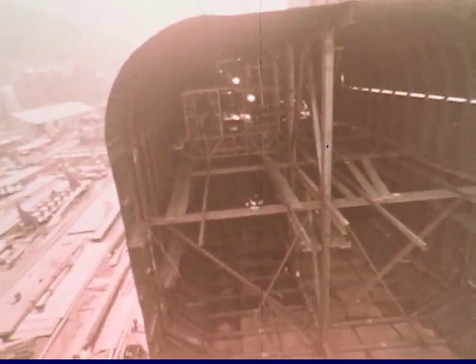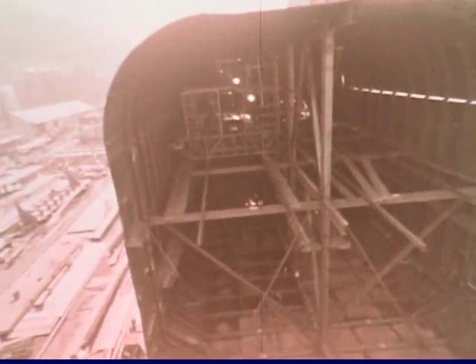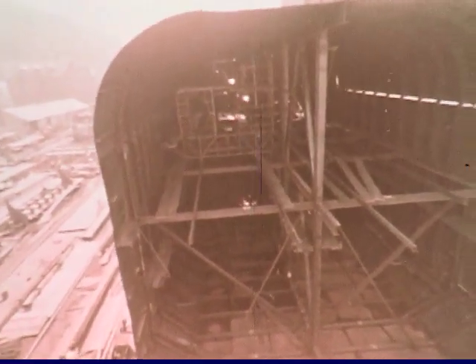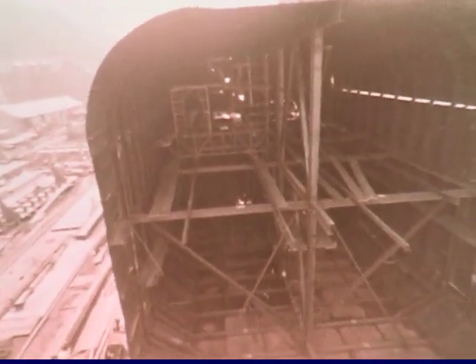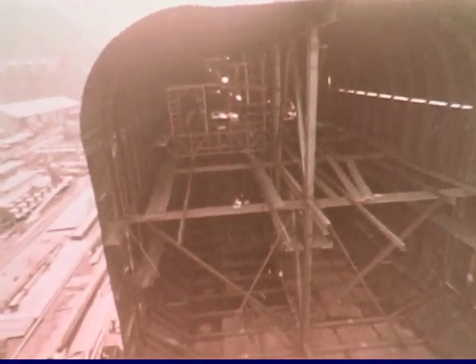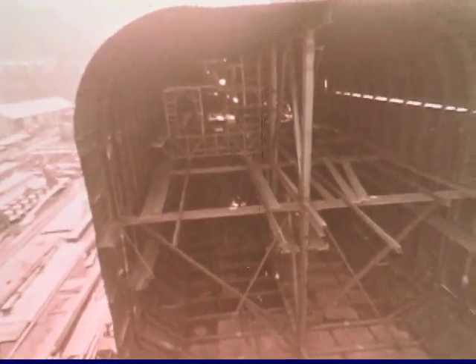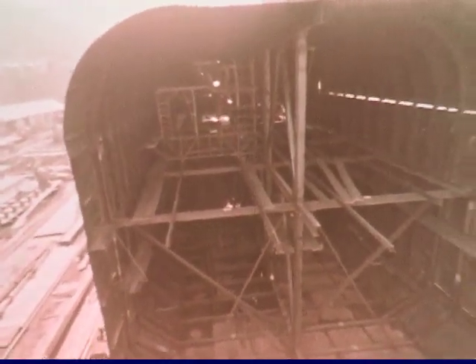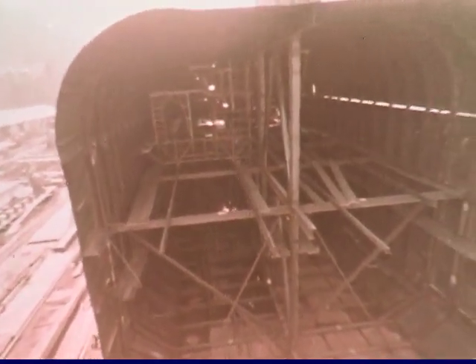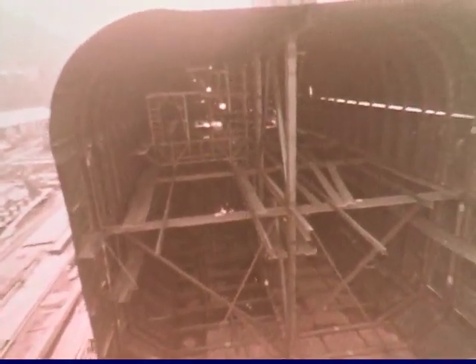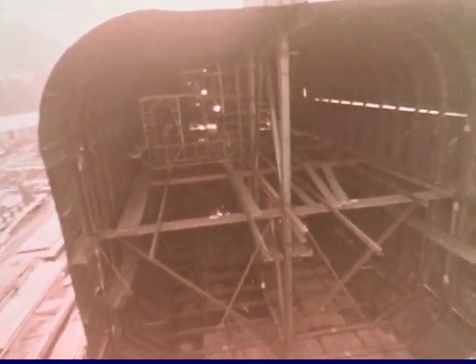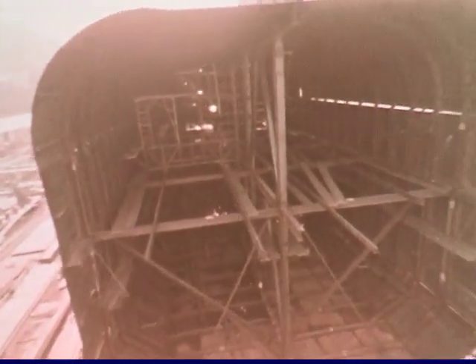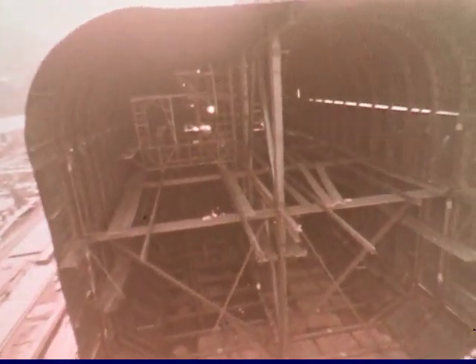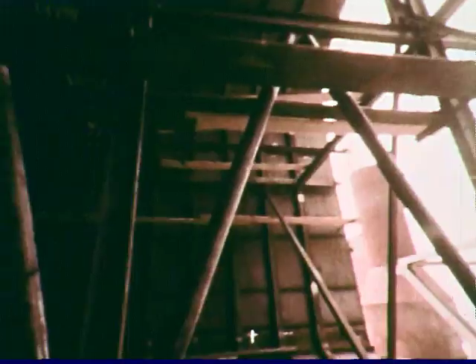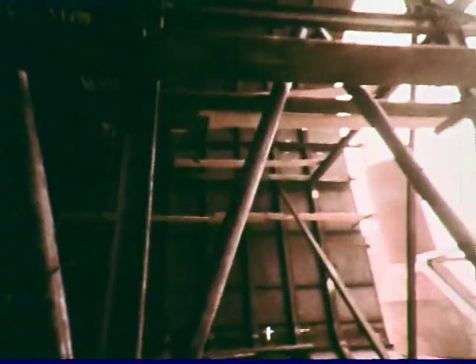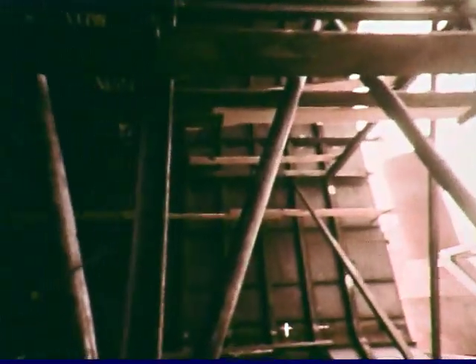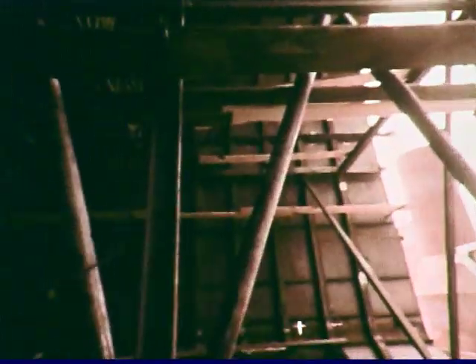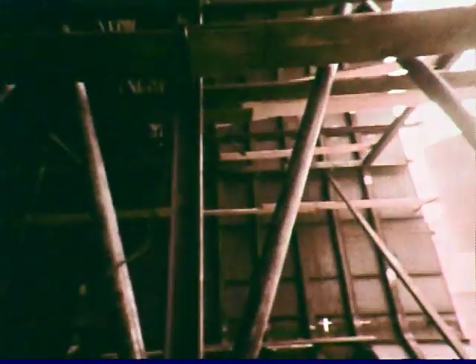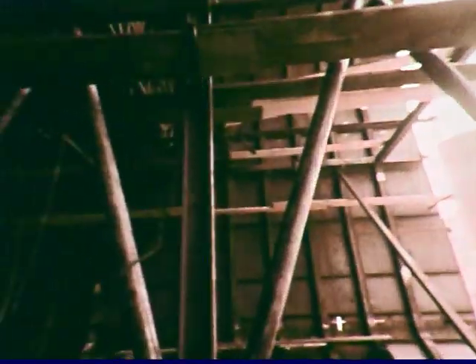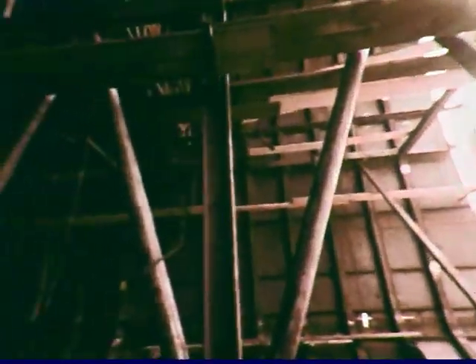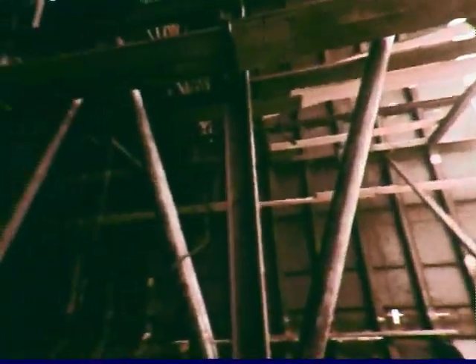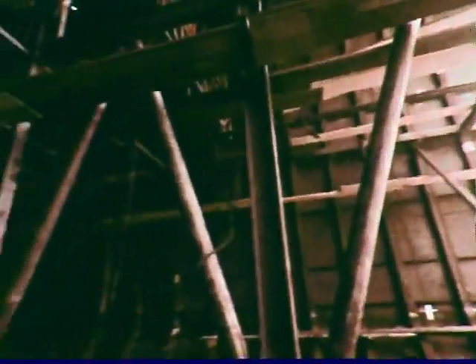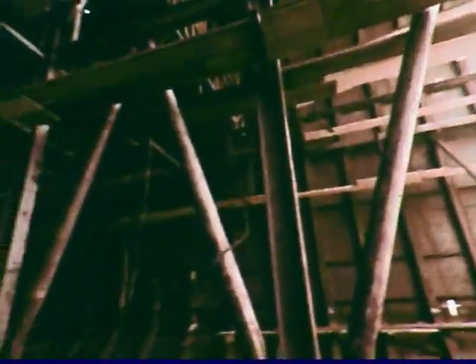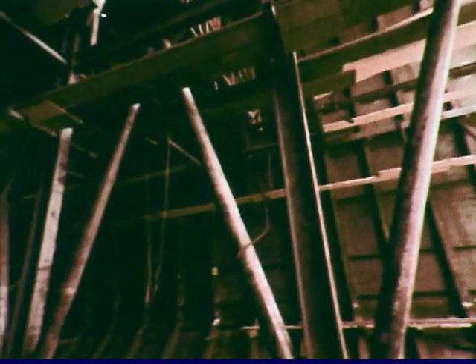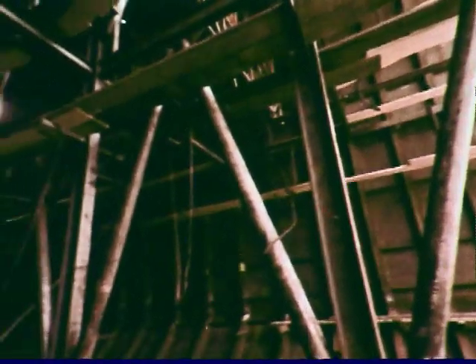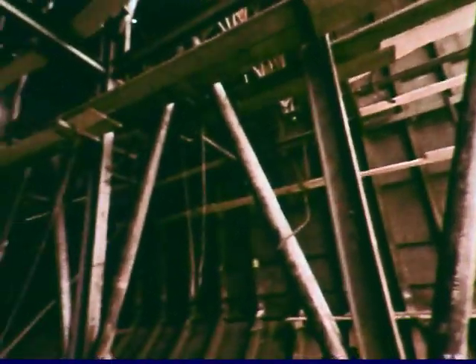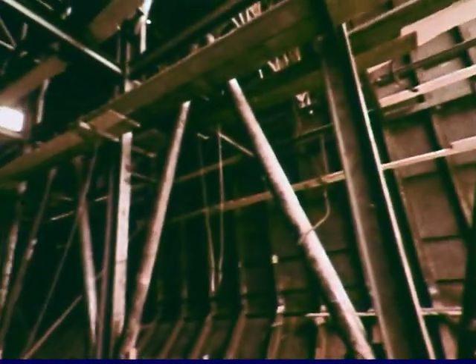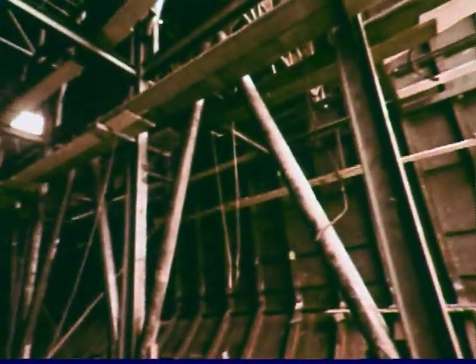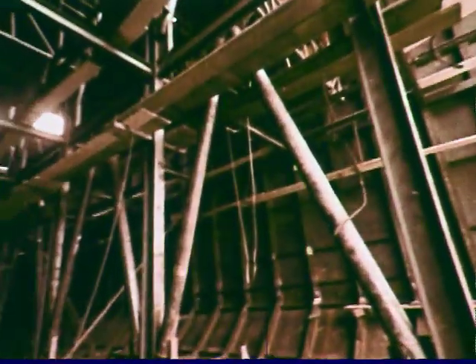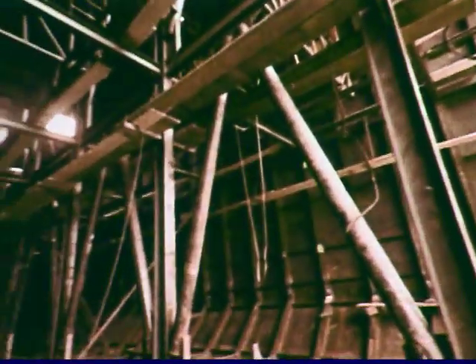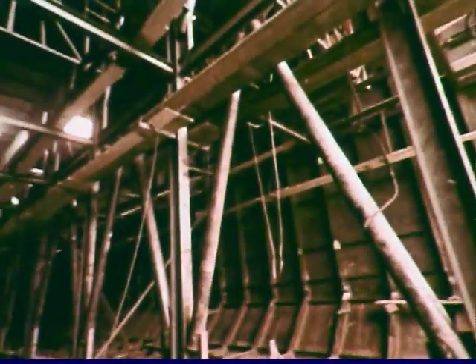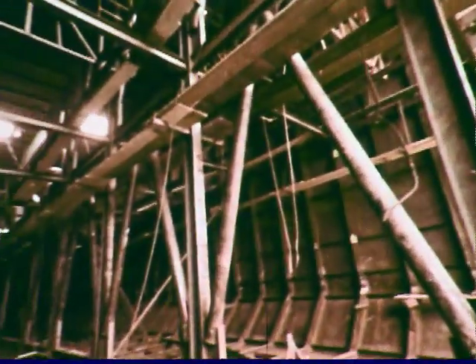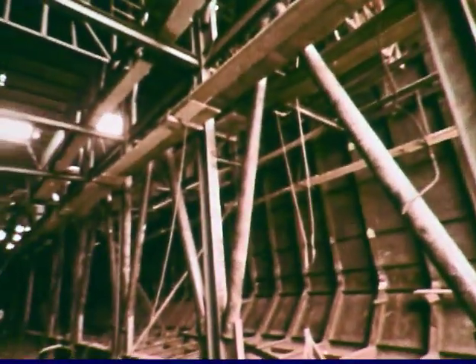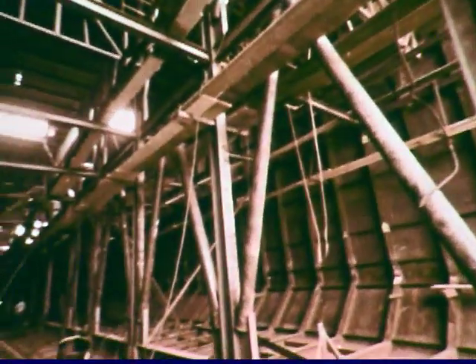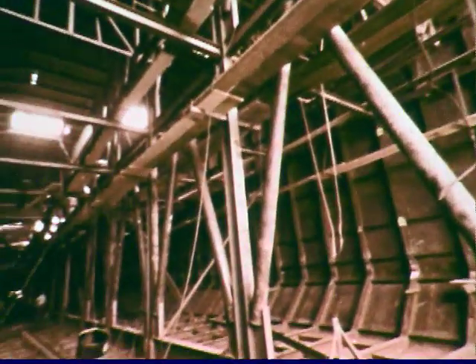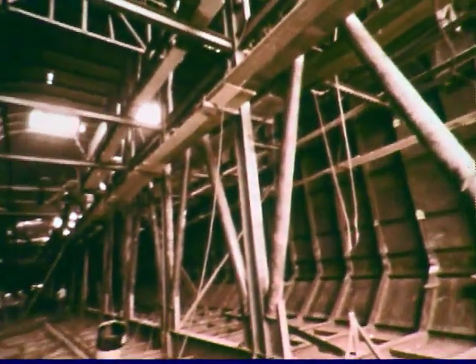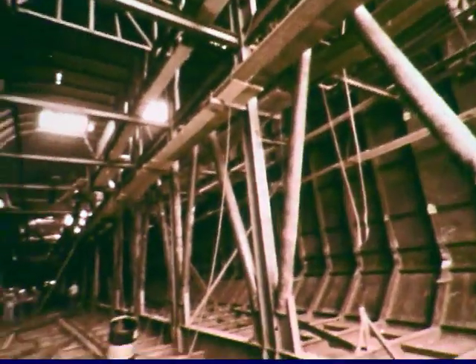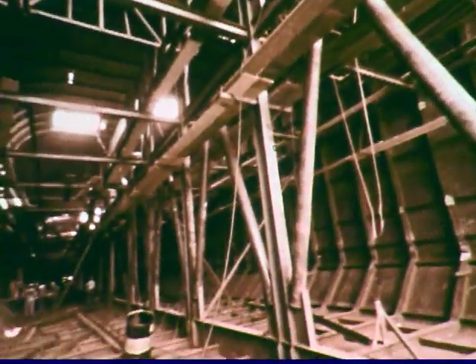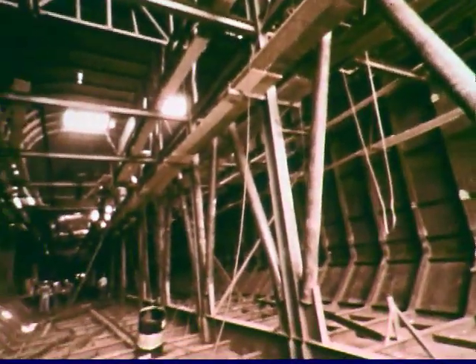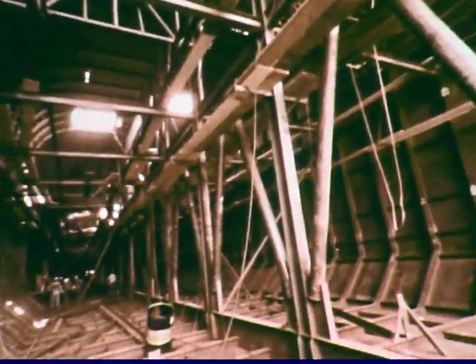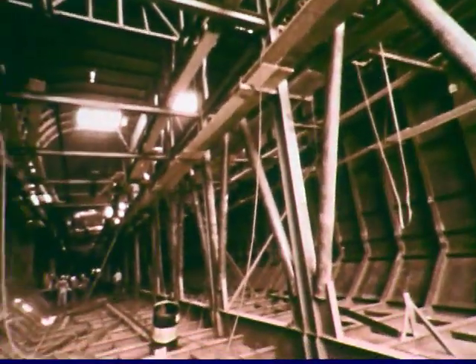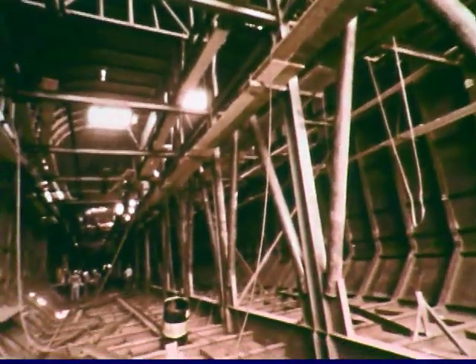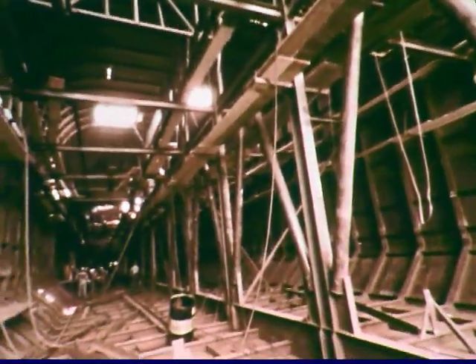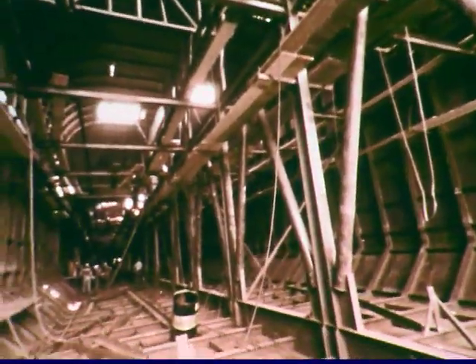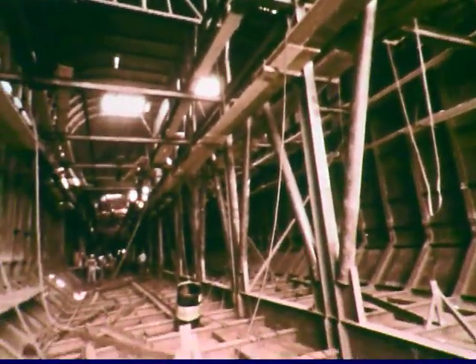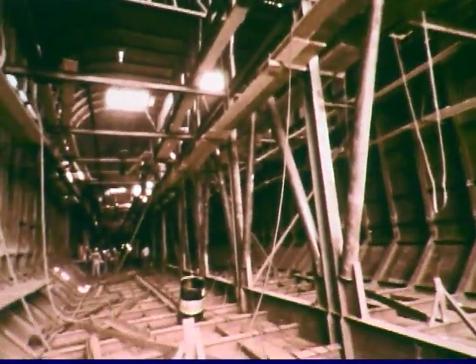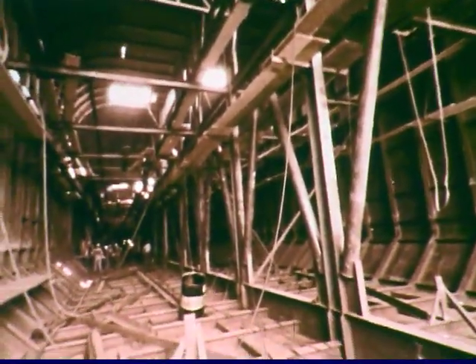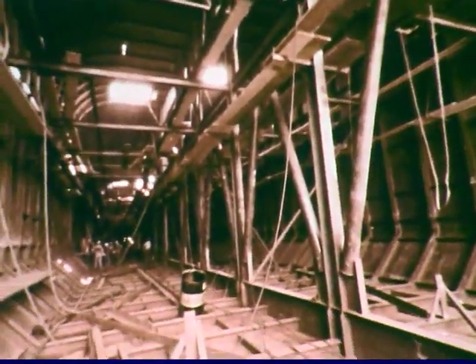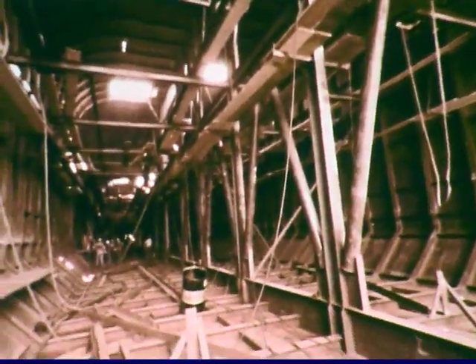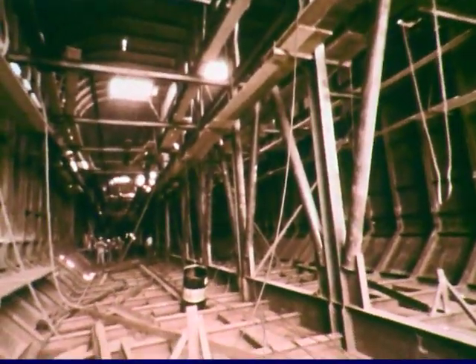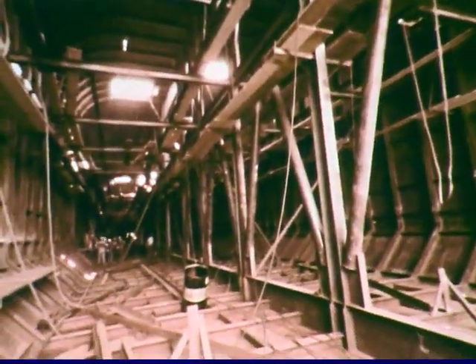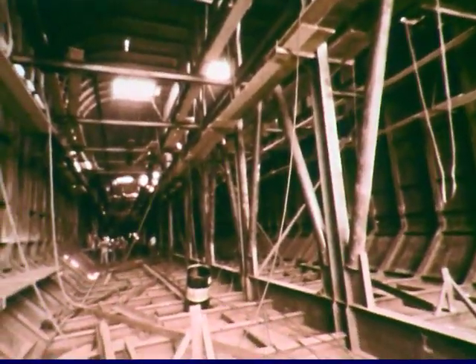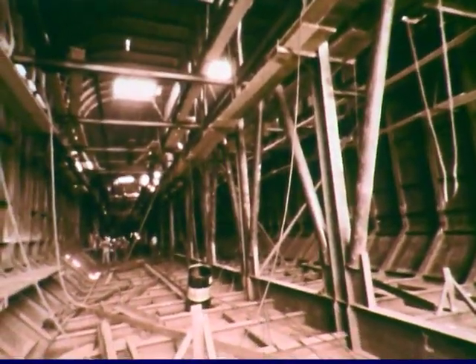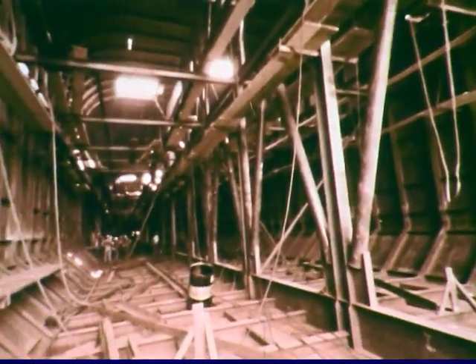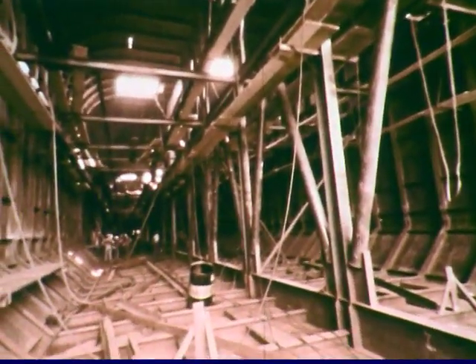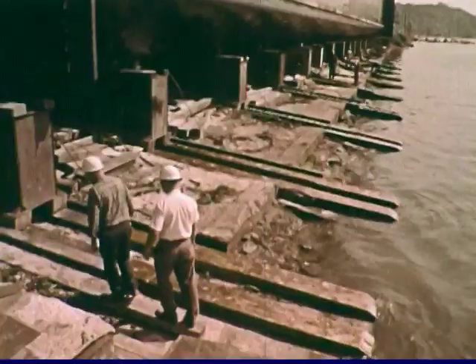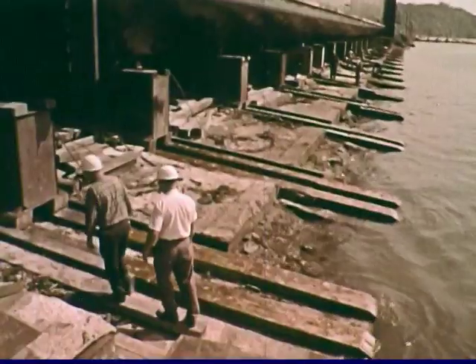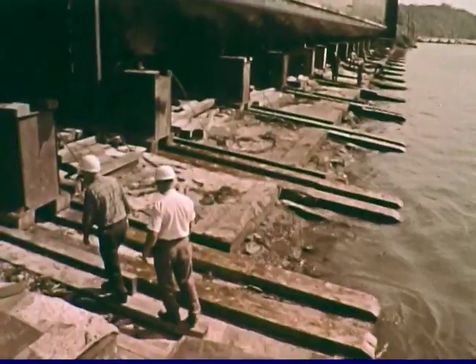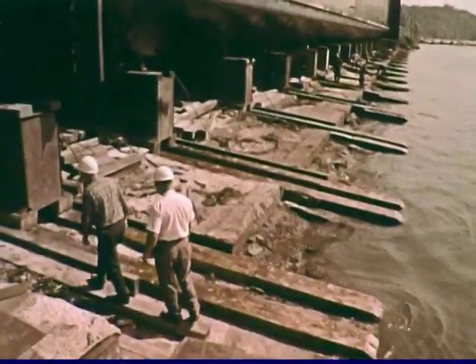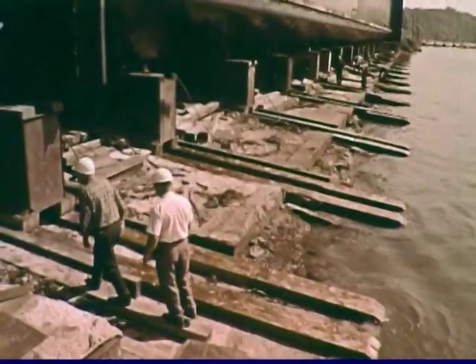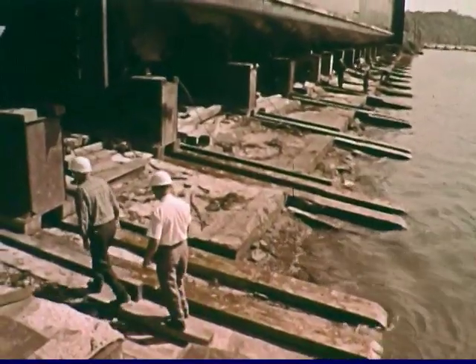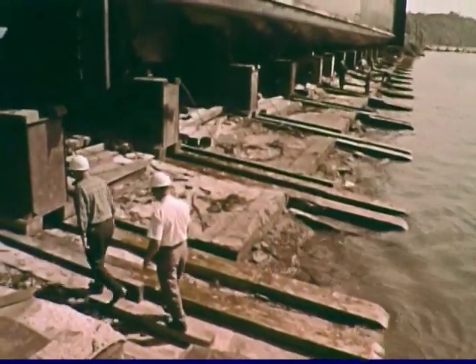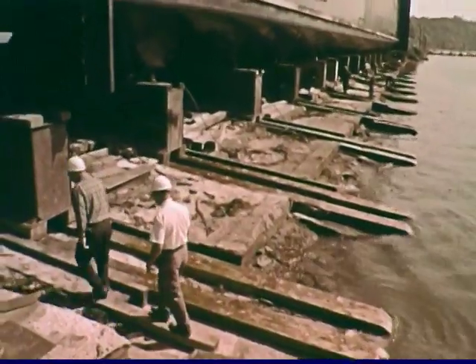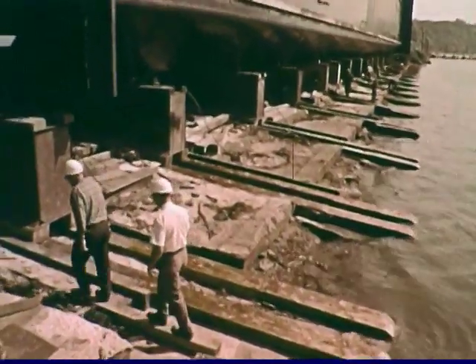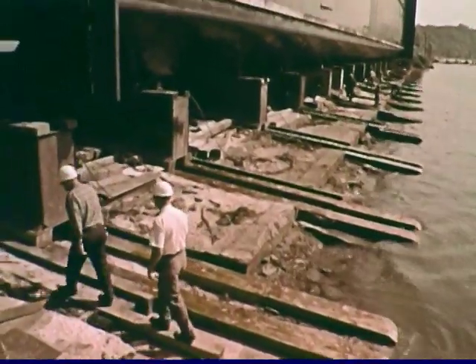Added next: reinforcing steel and conduits for electric cables. After watertight bulkheads seal both ends of the tube, it is ready for phase two.